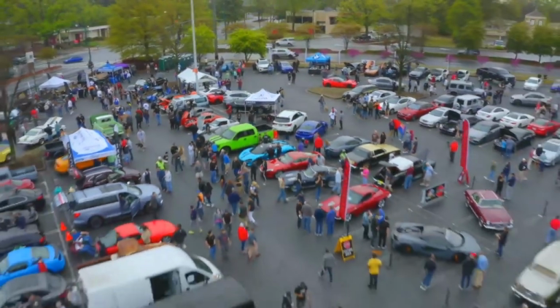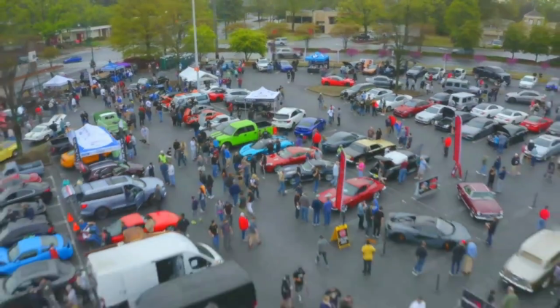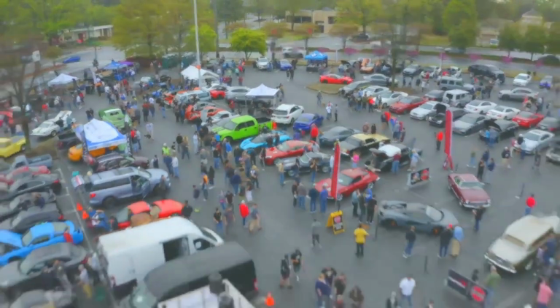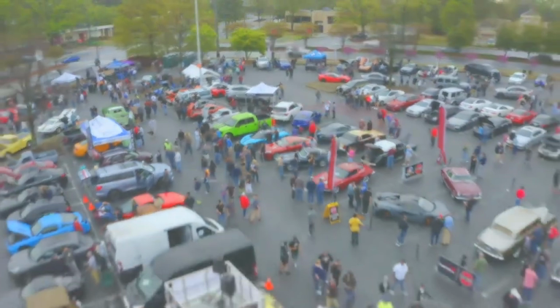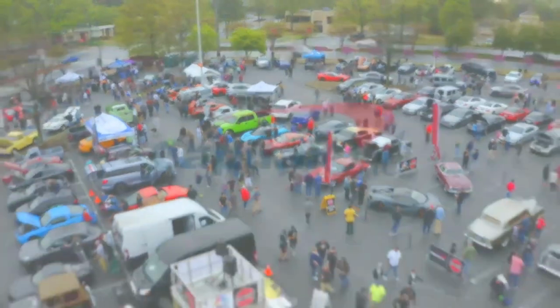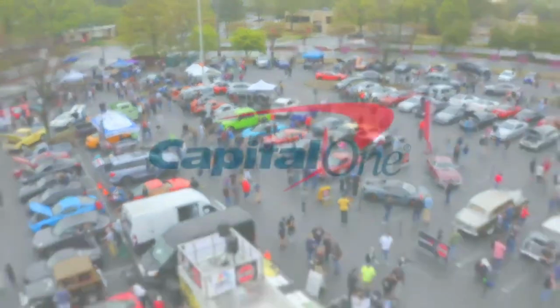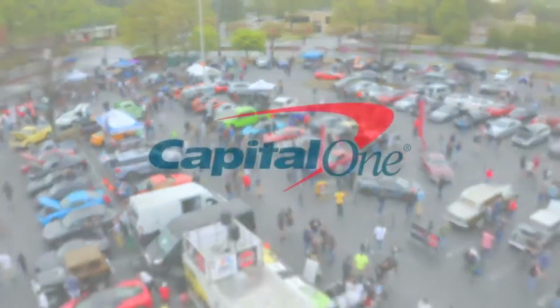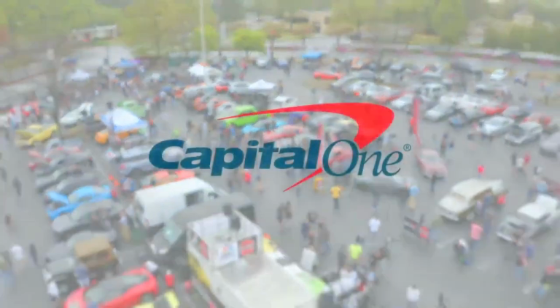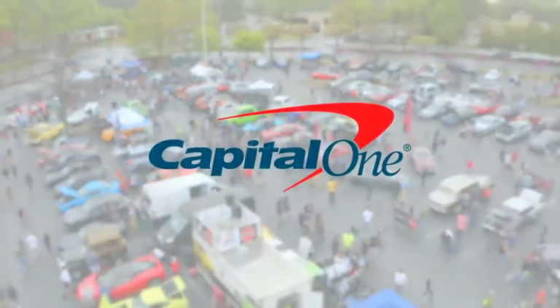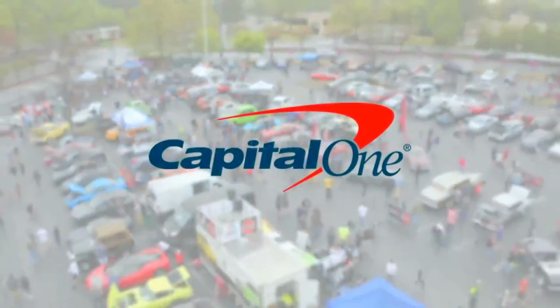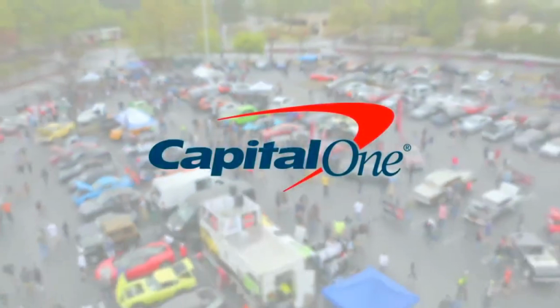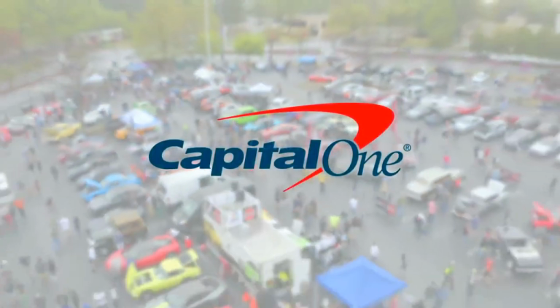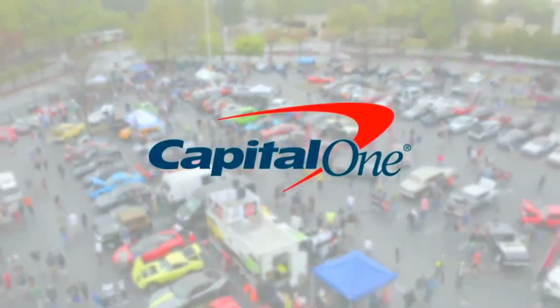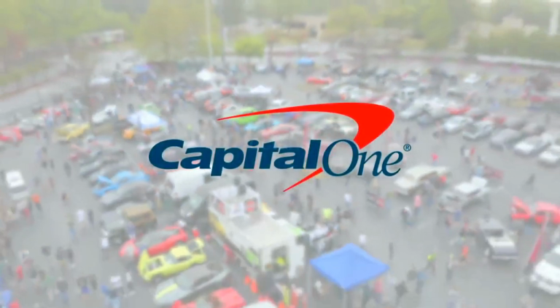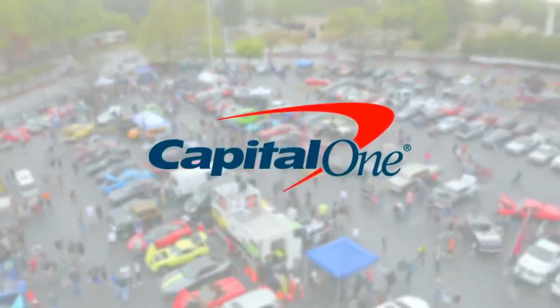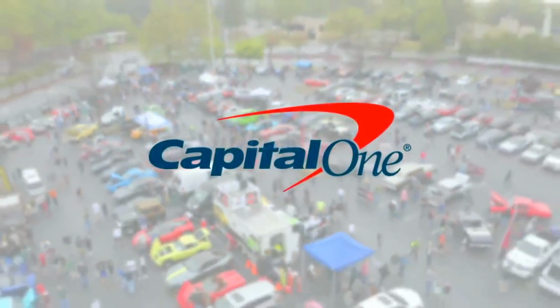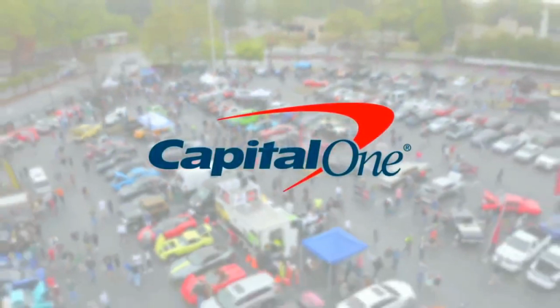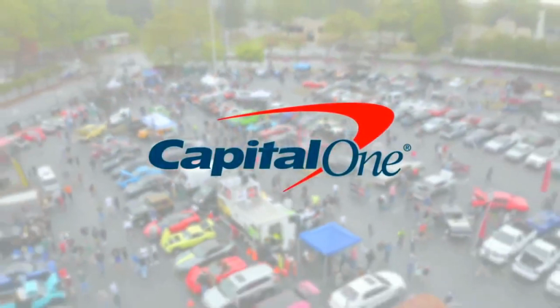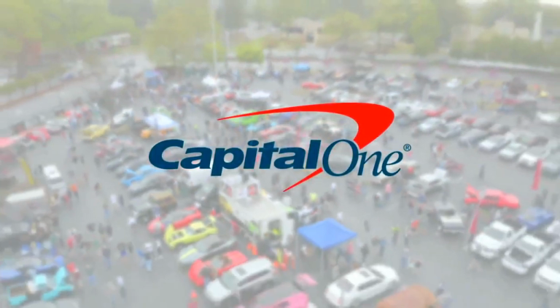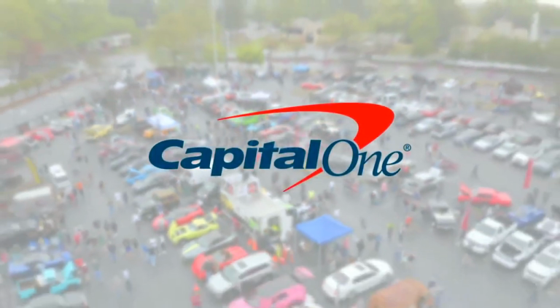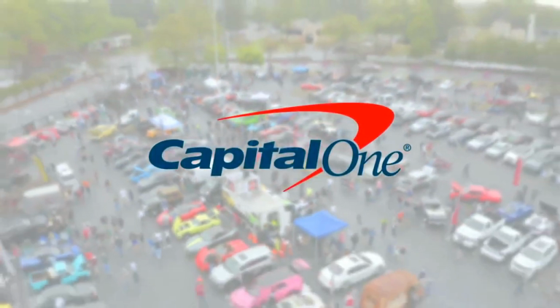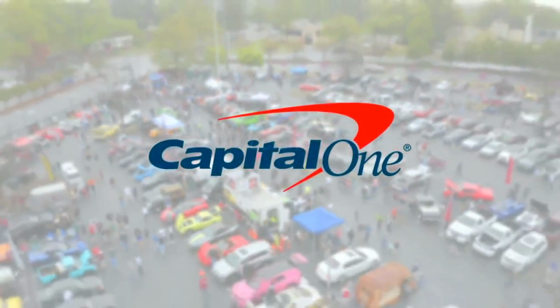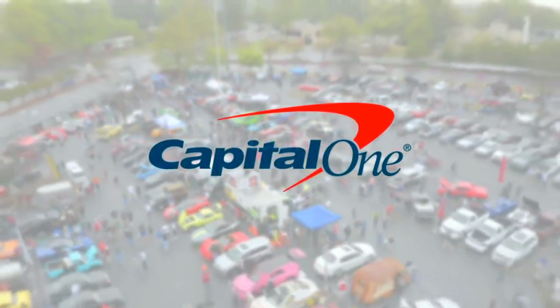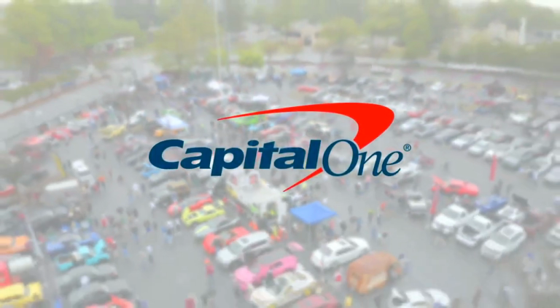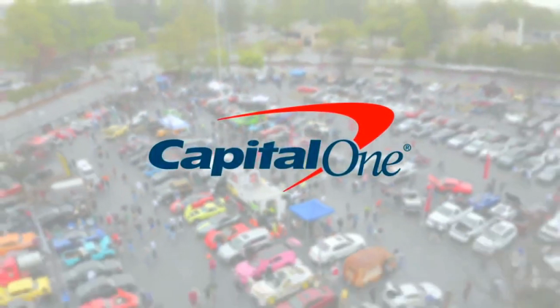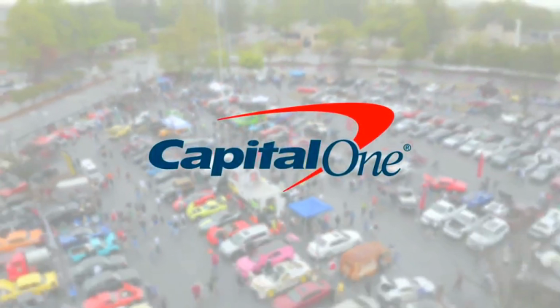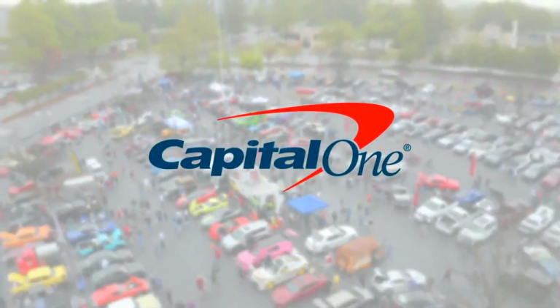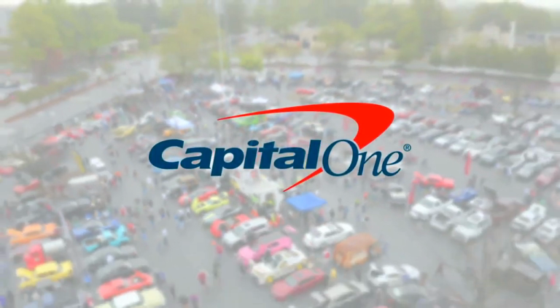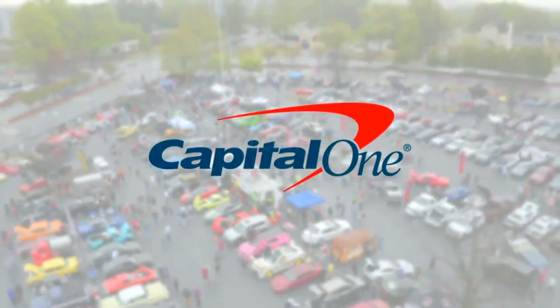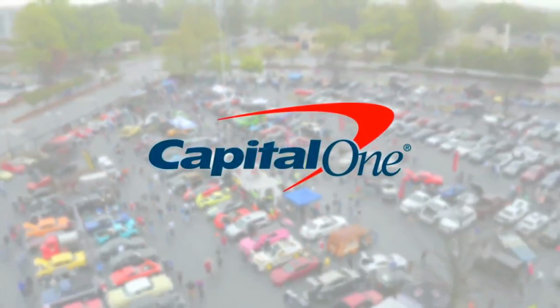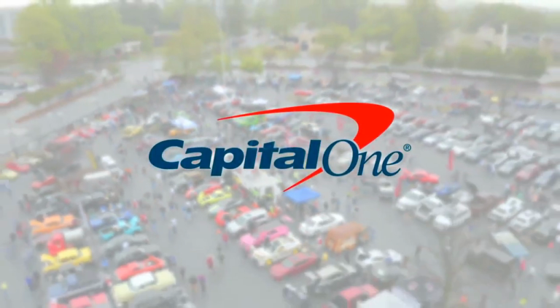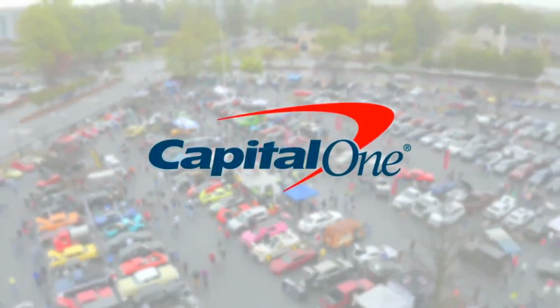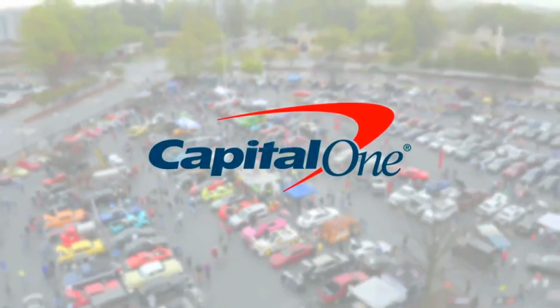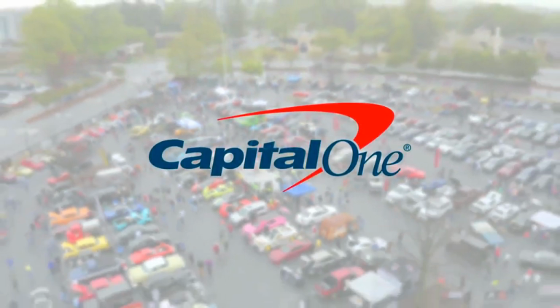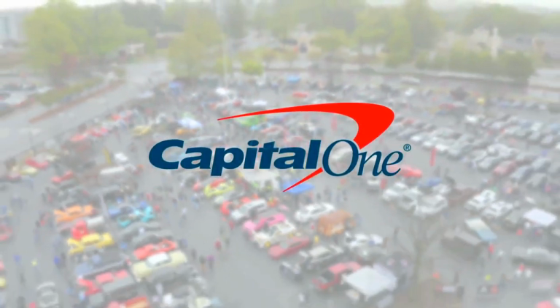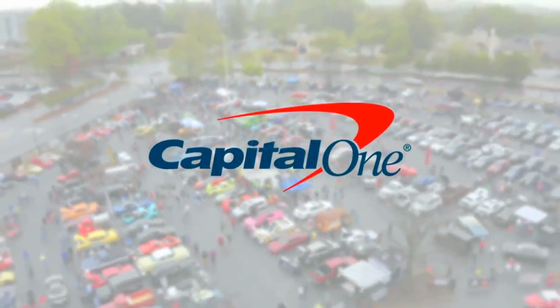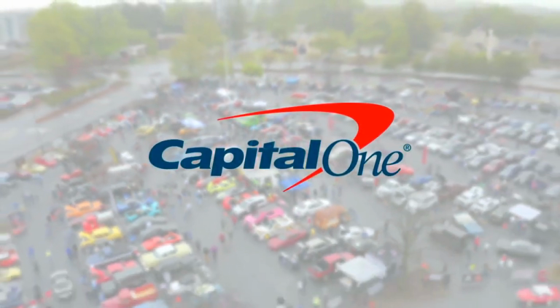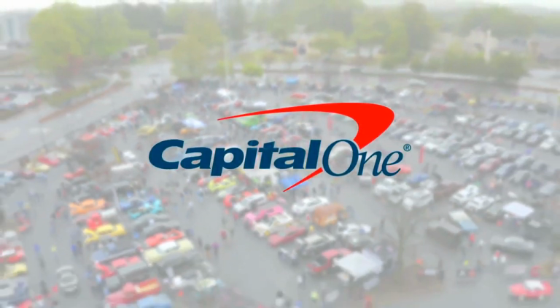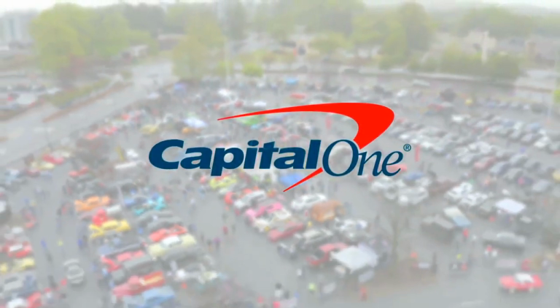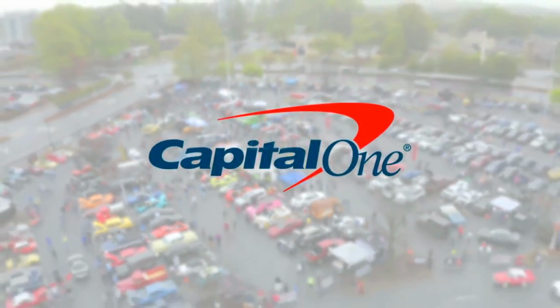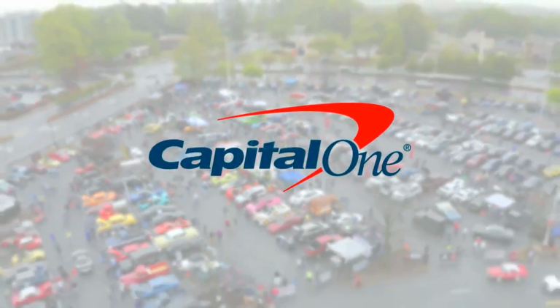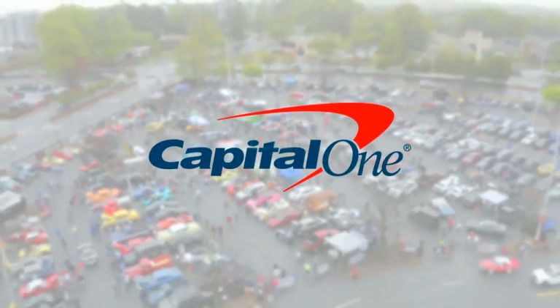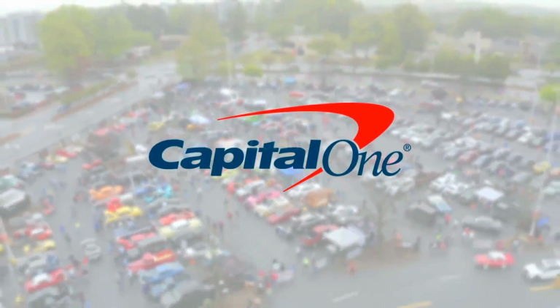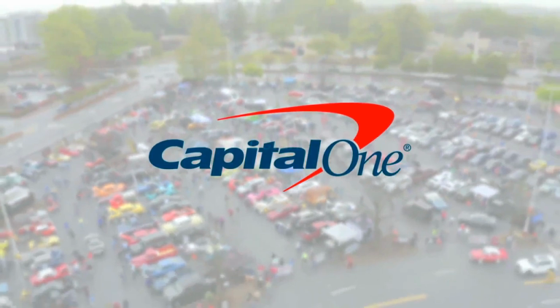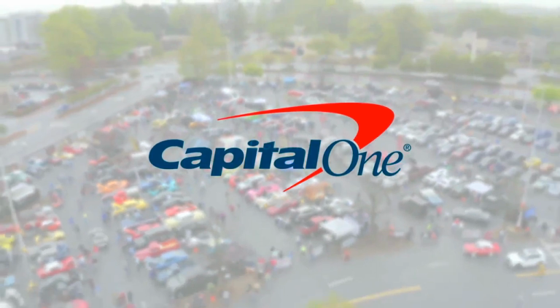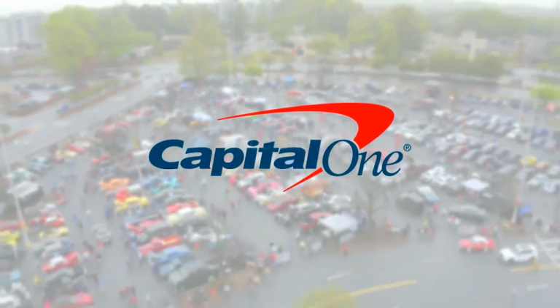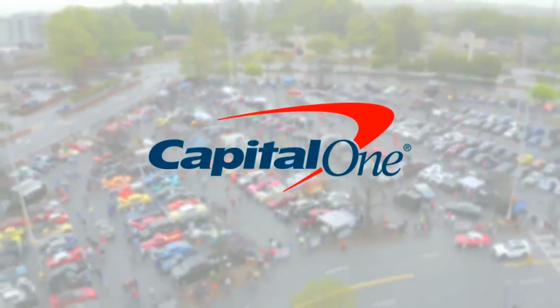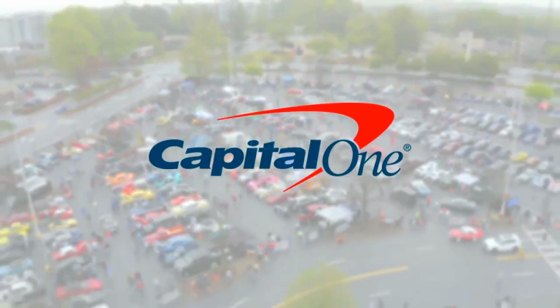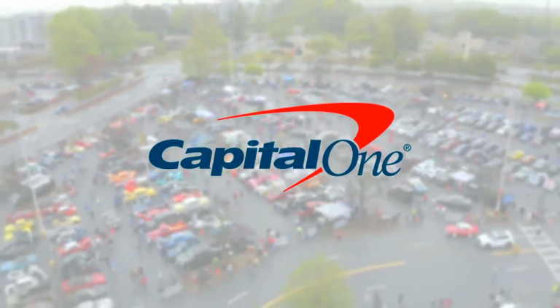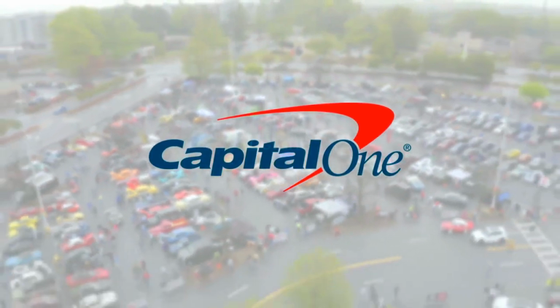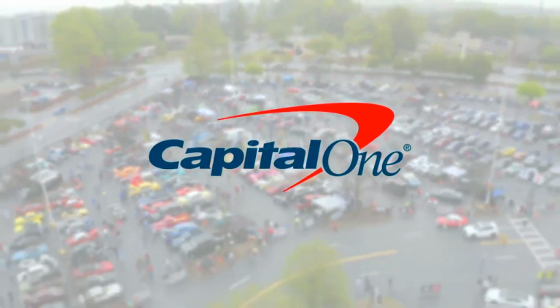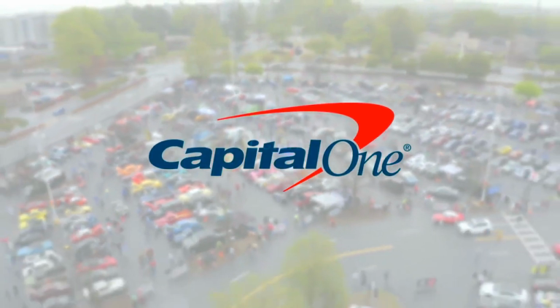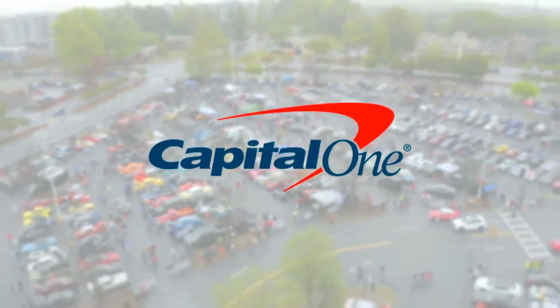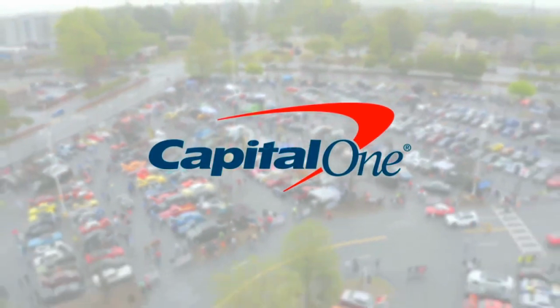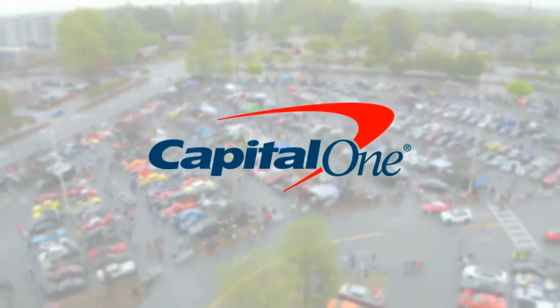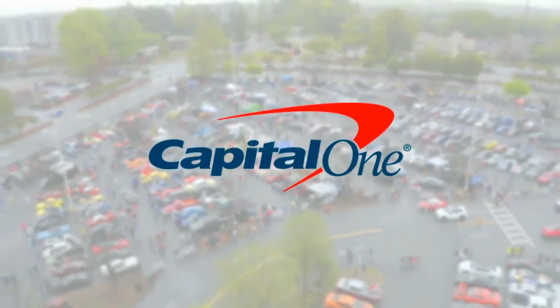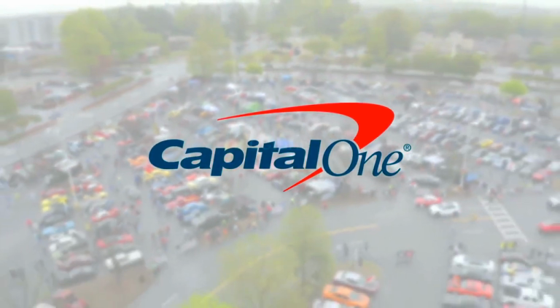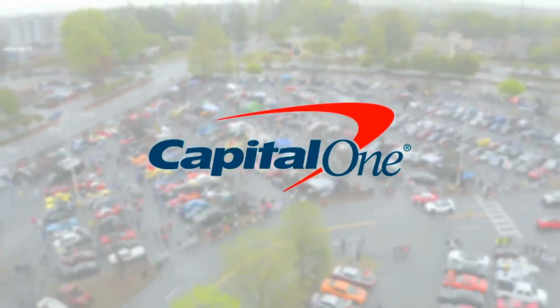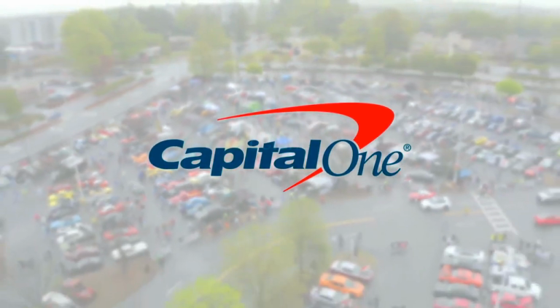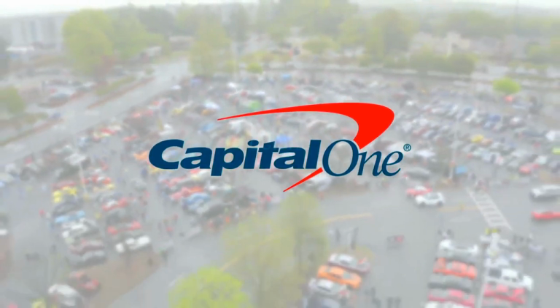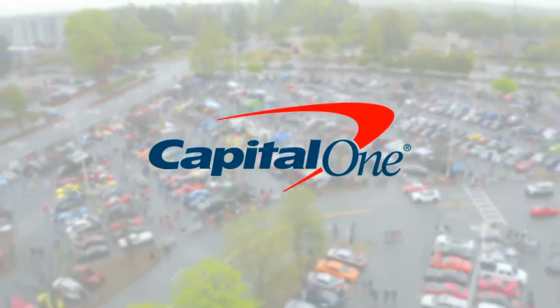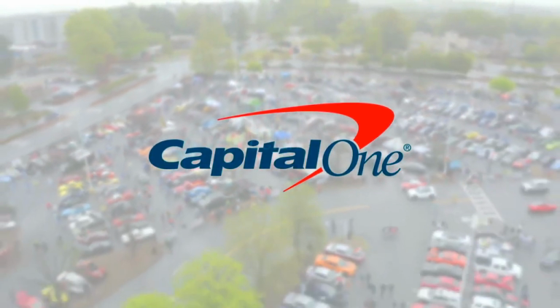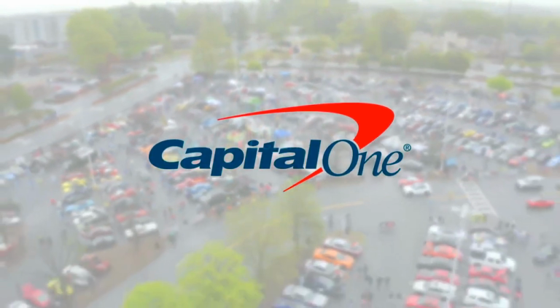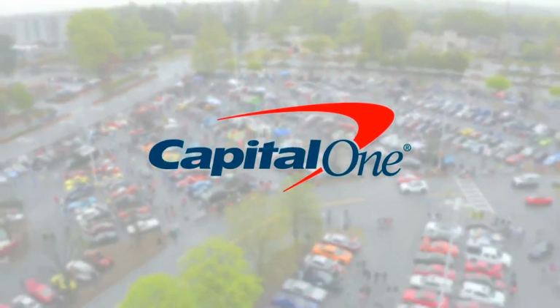Caffeine and Octane is brought to you in part by Capital One Auto Navigator. Find and finance a car you love.